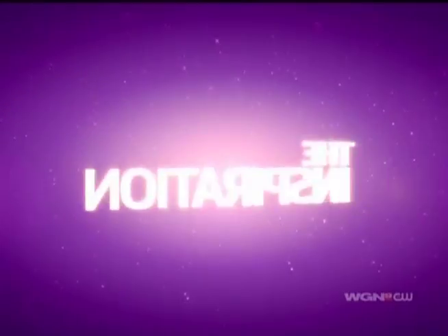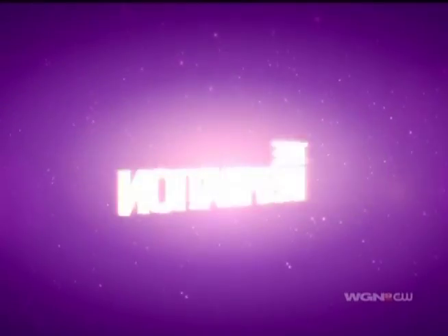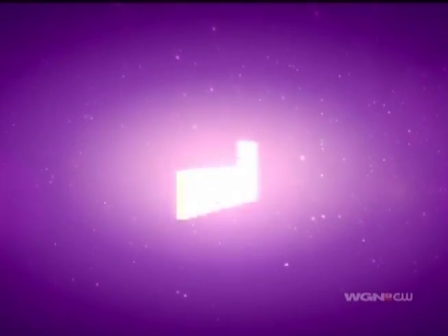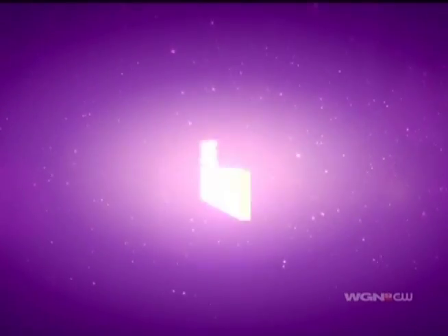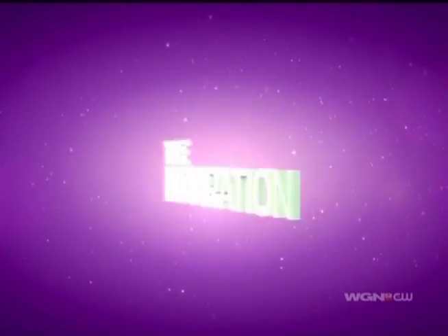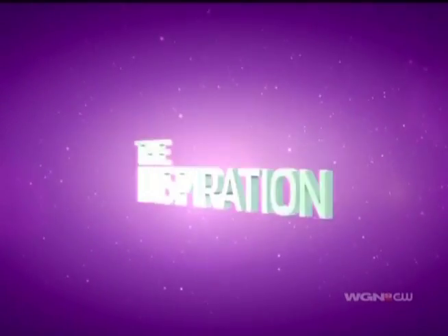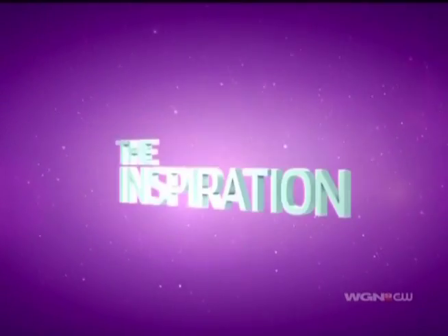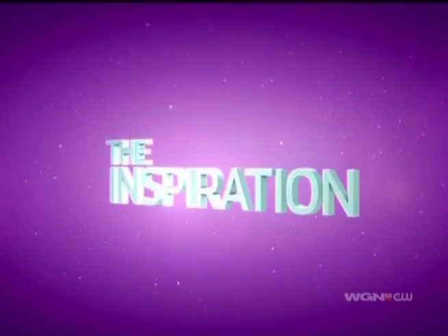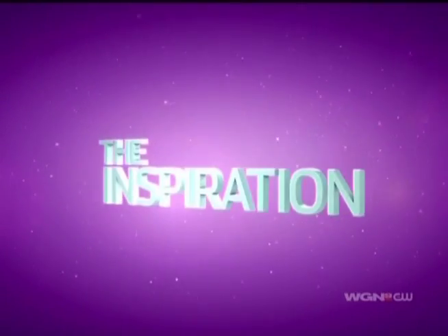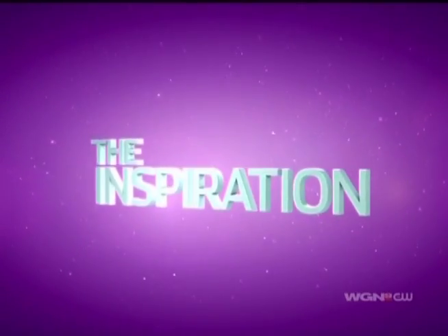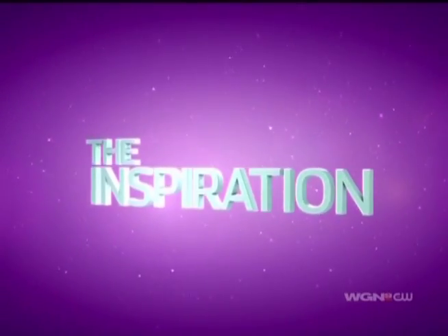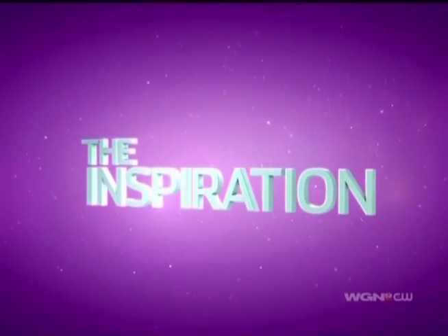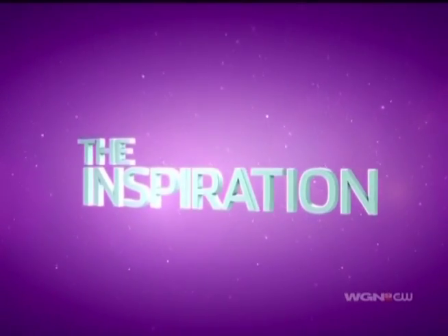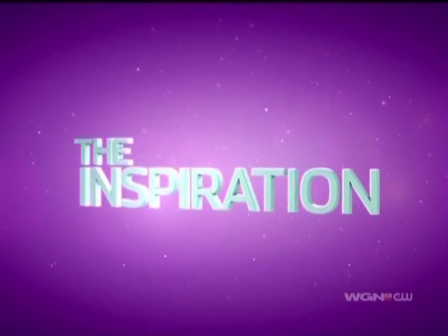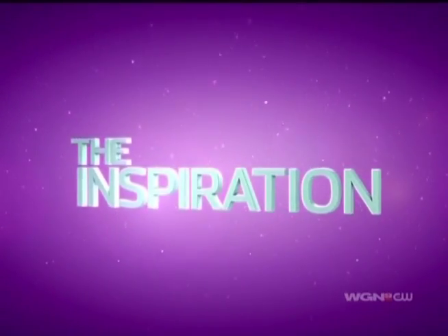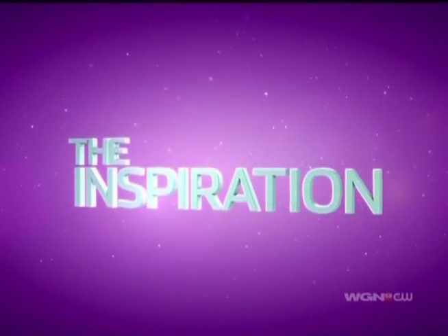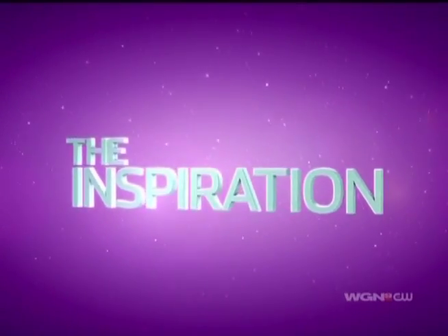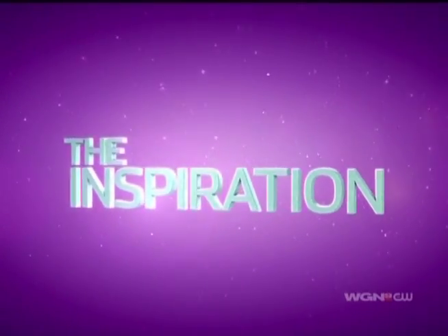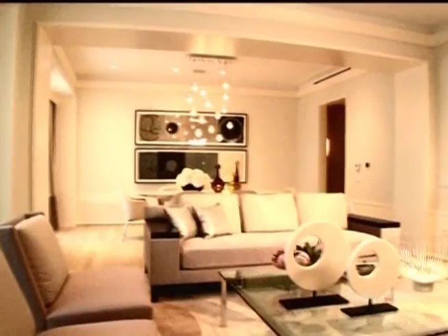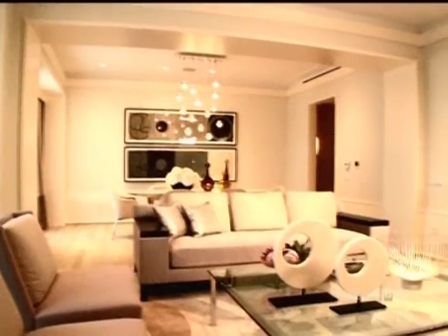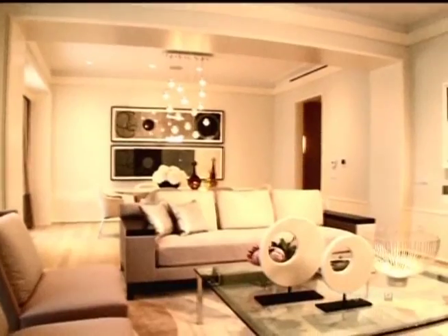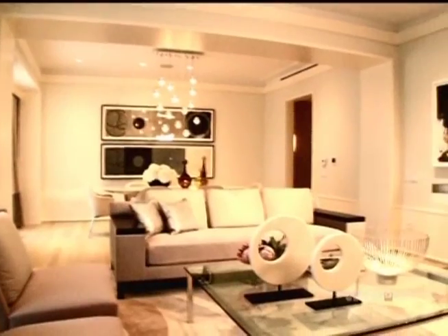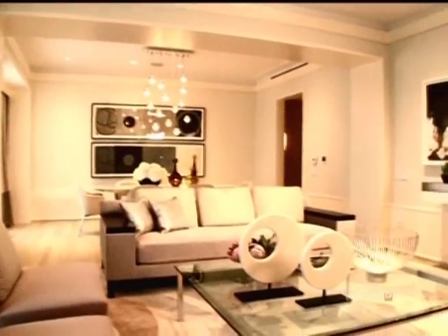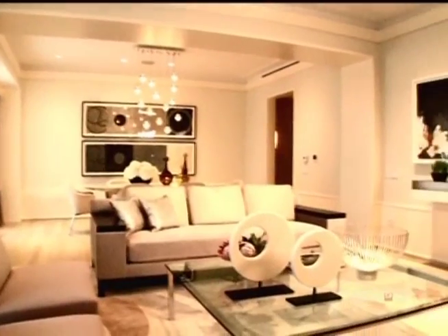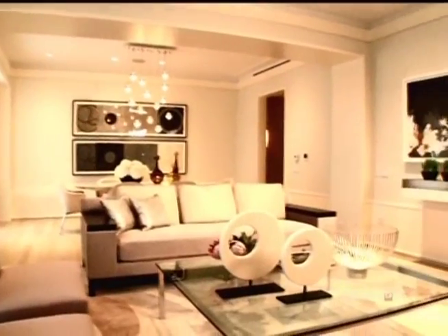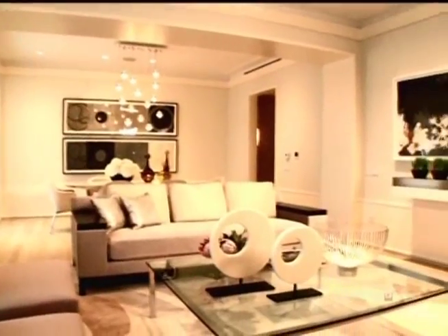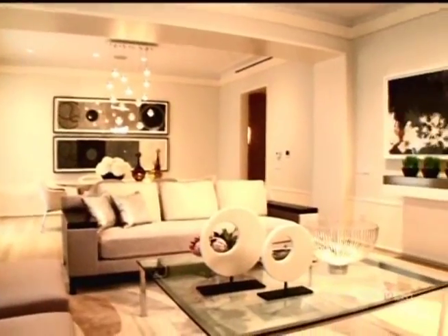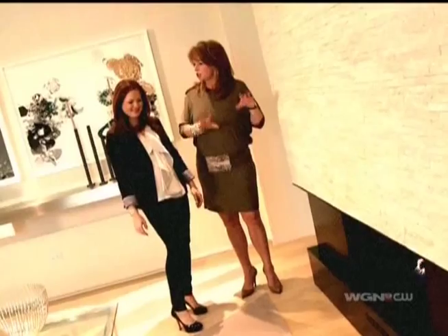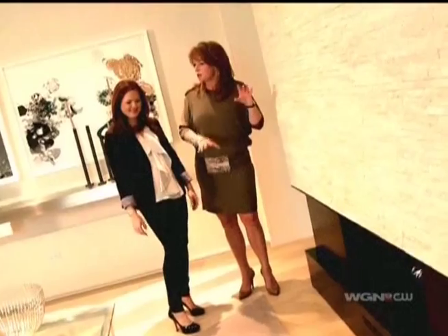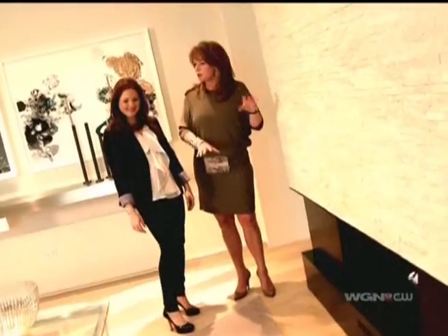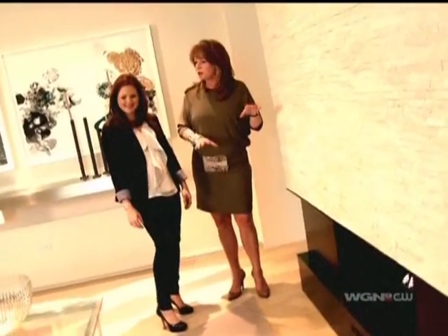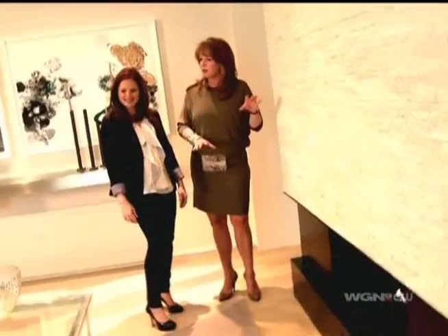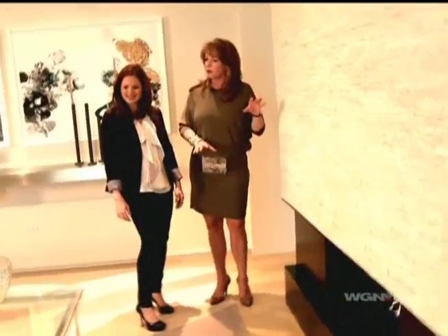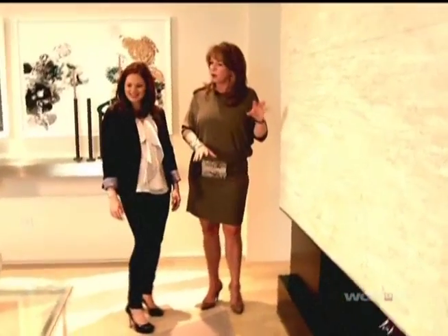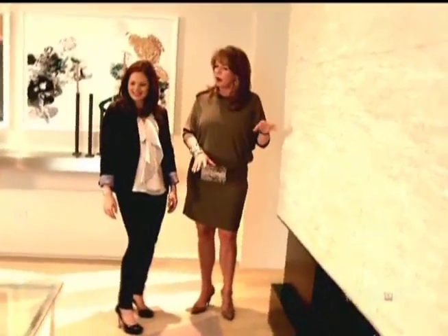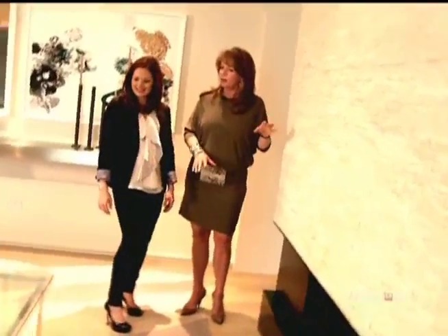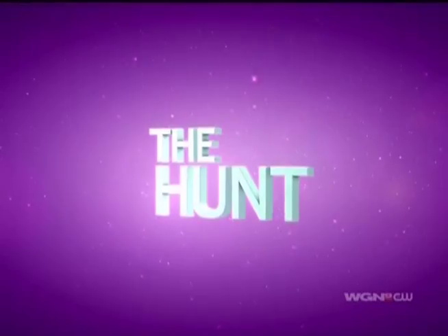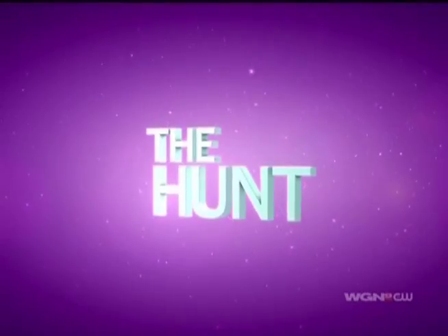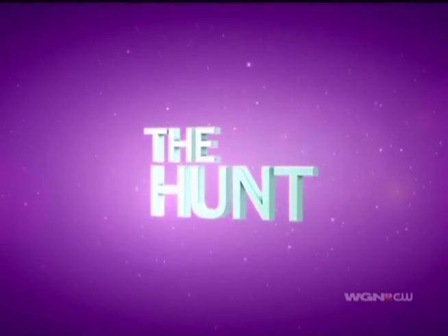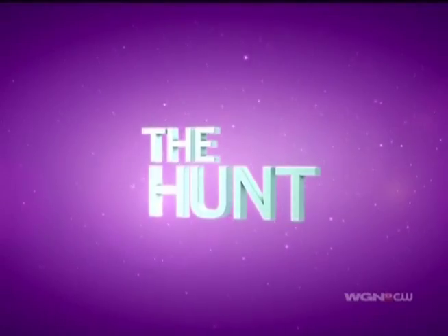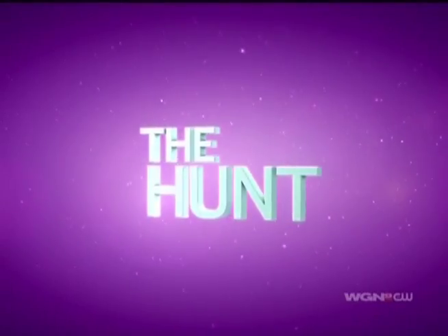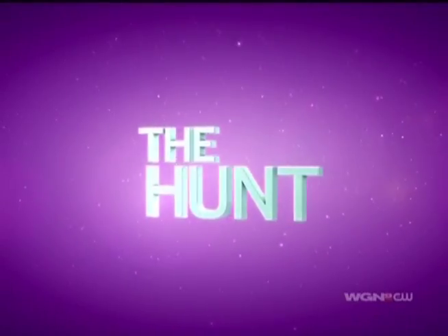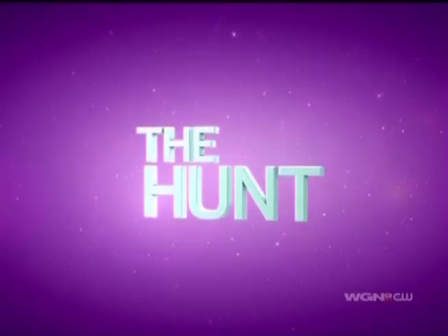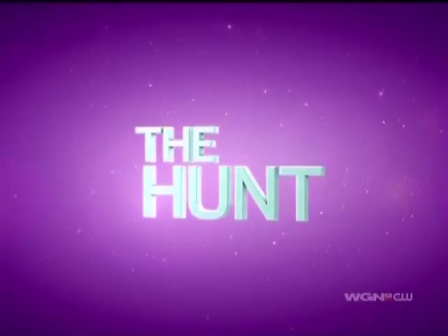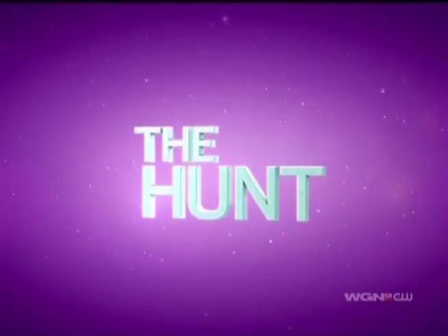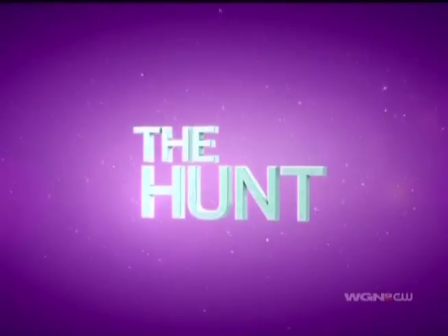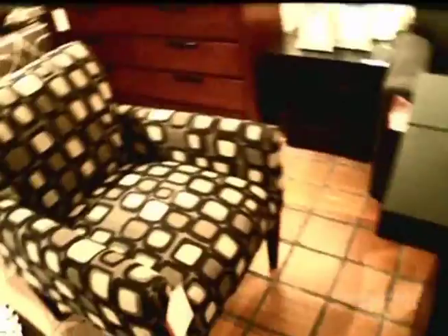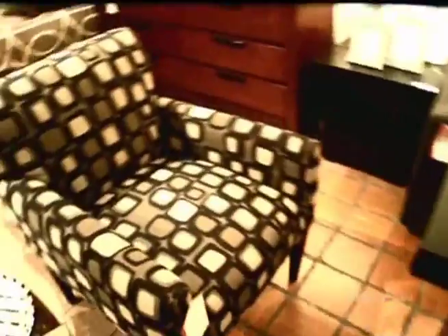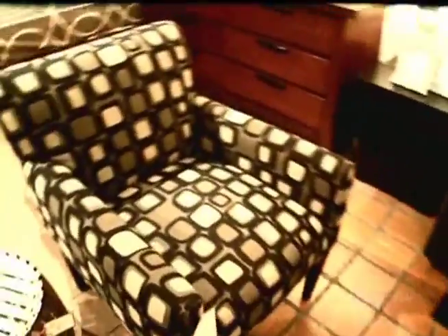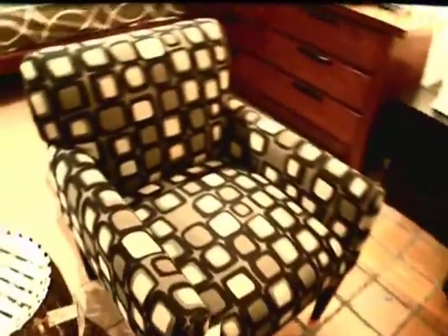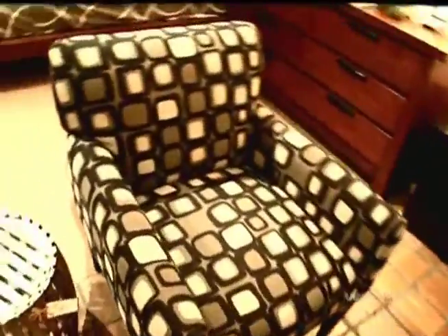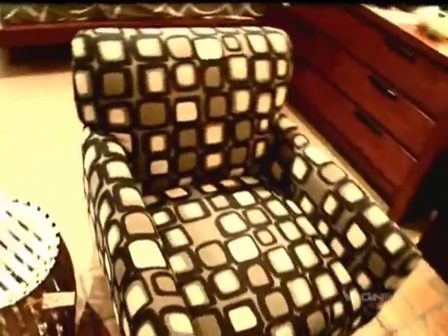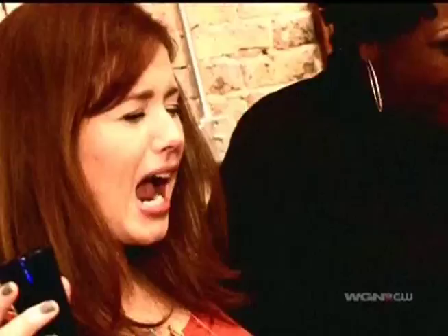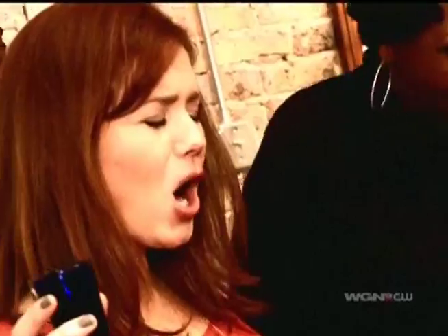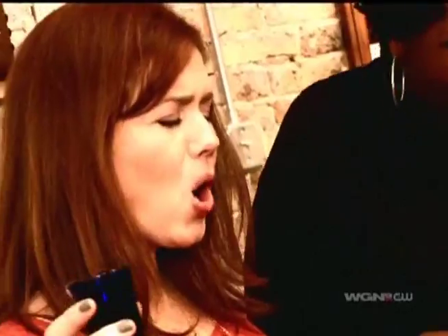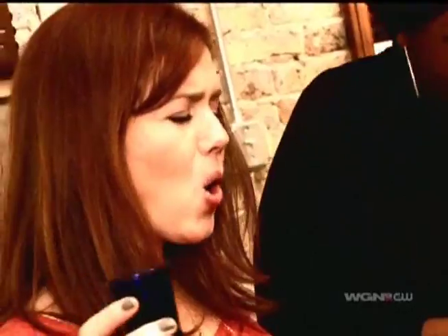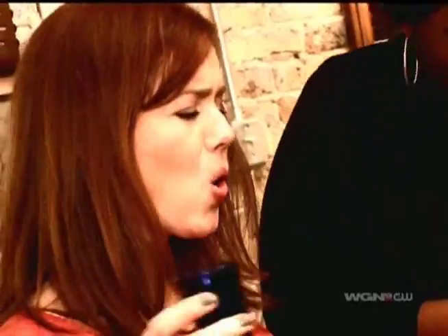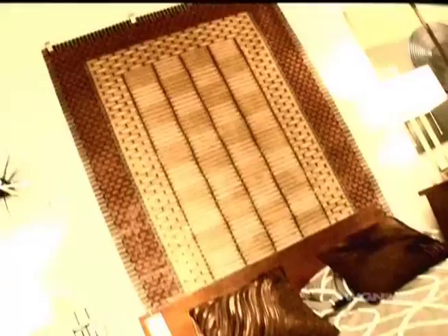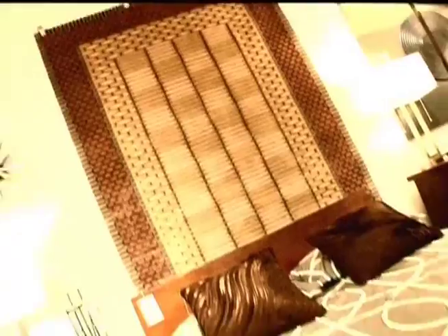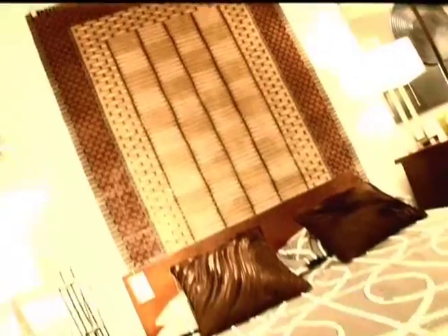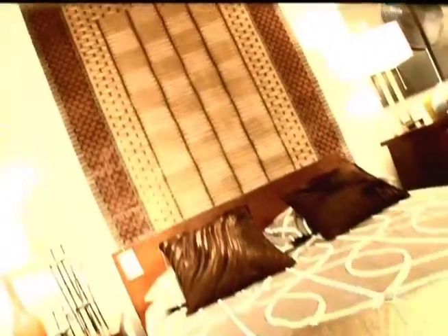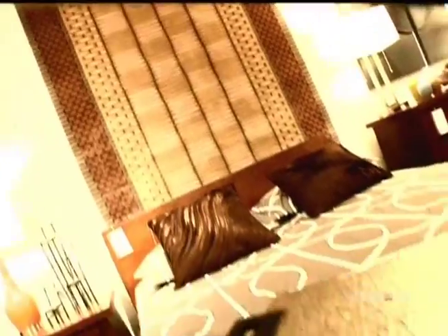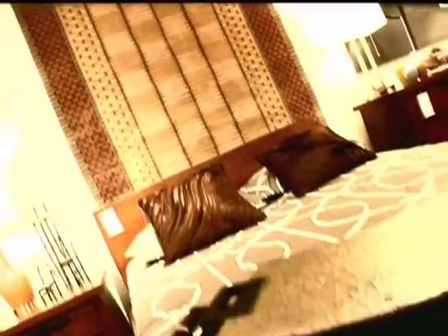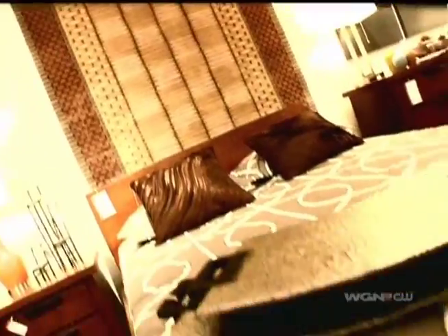It all starts with inspiration. It's the play against the smooth of the rough. Then, the hunt to find the look. Let's shop!